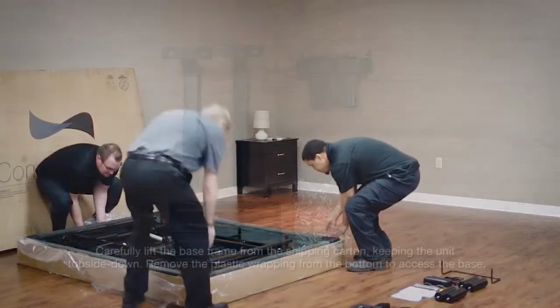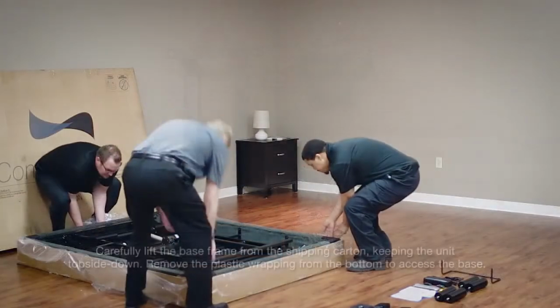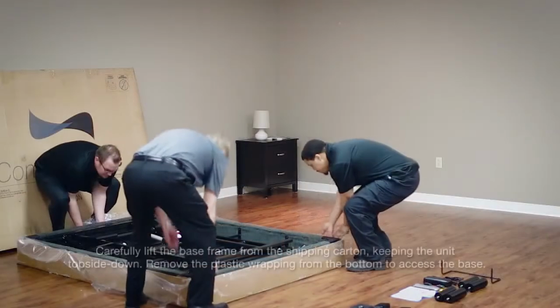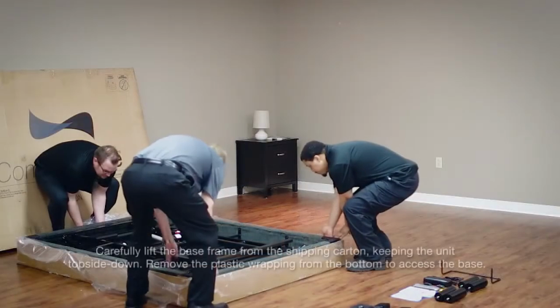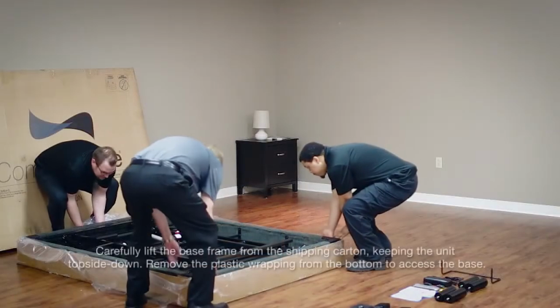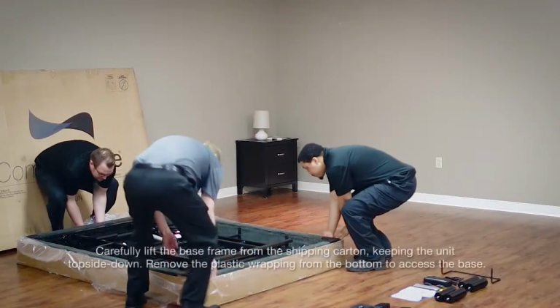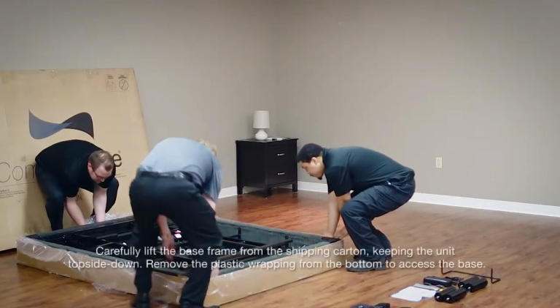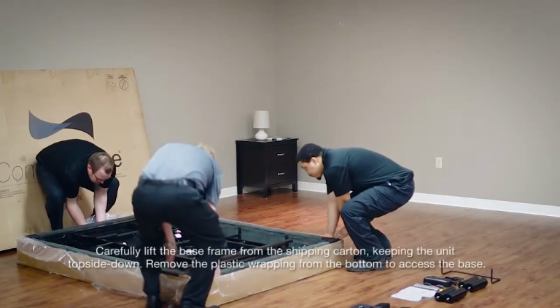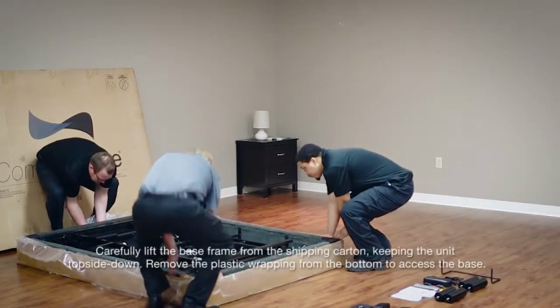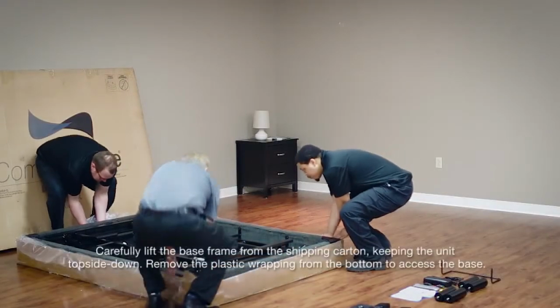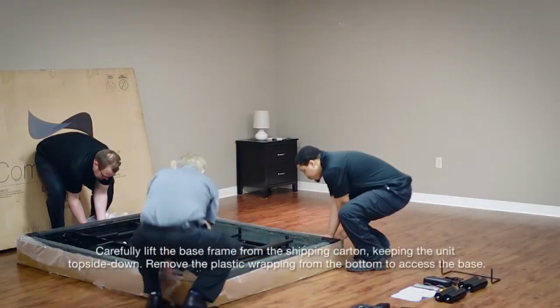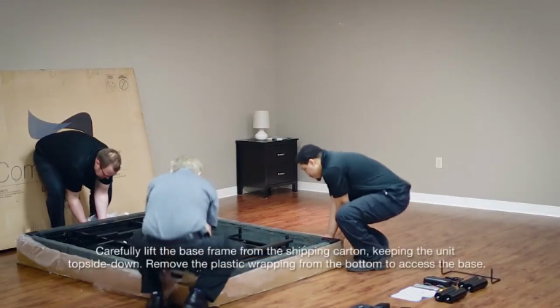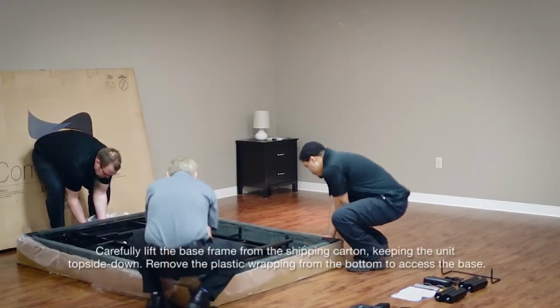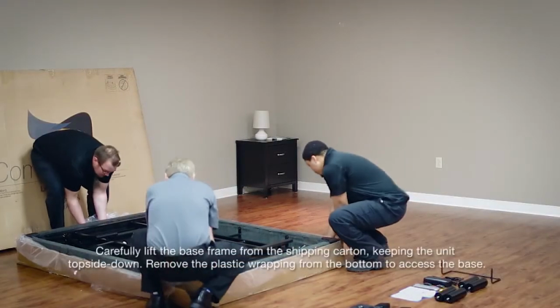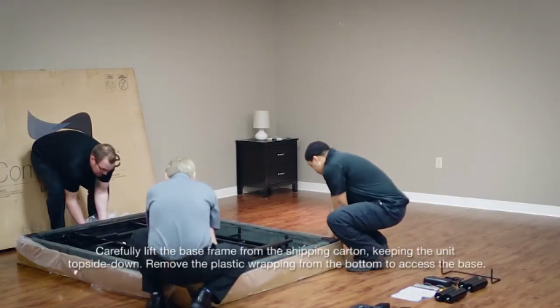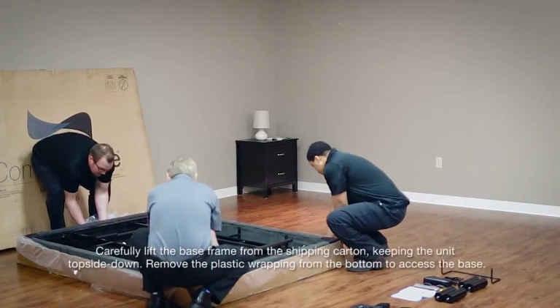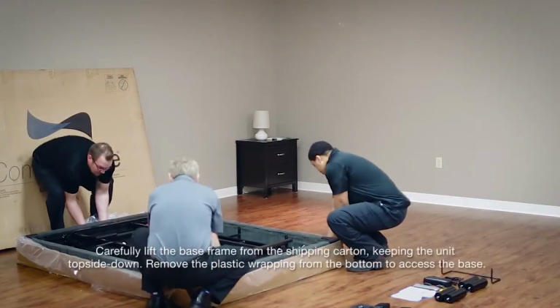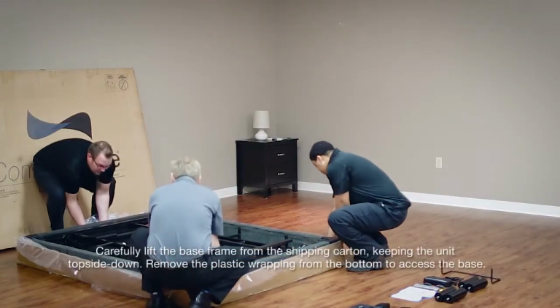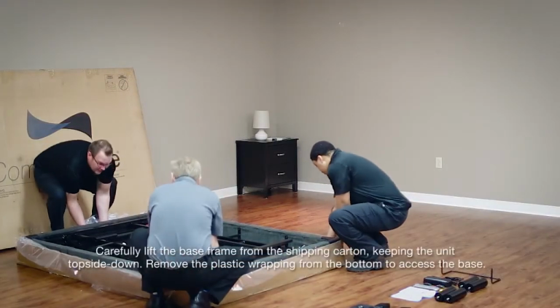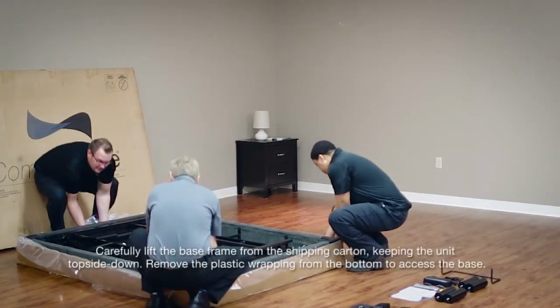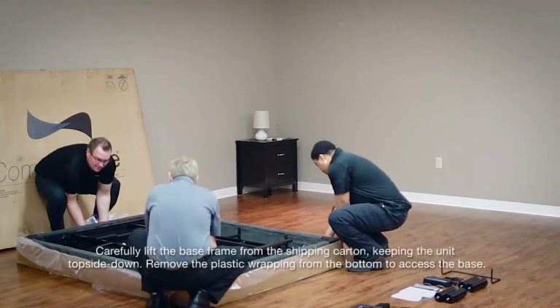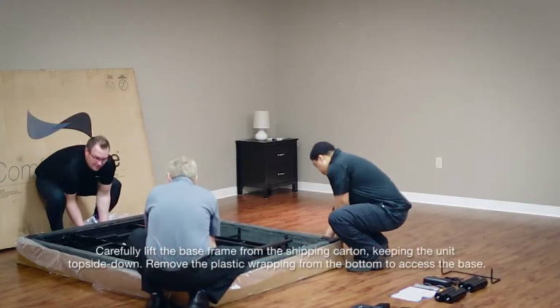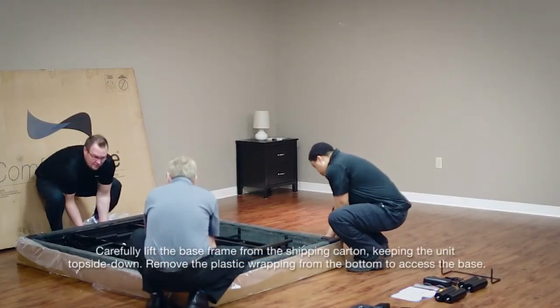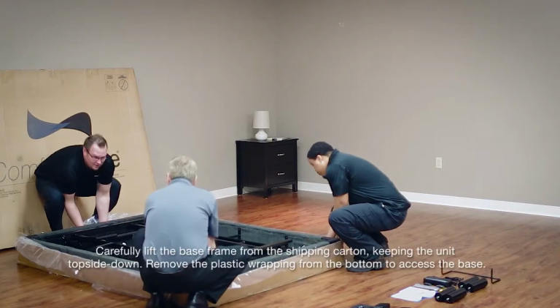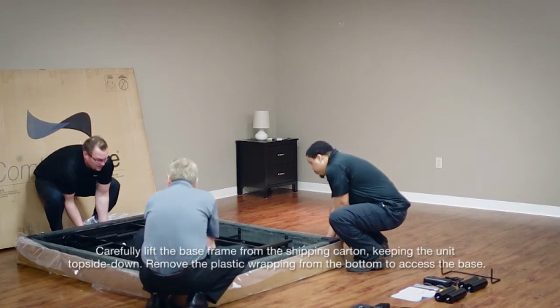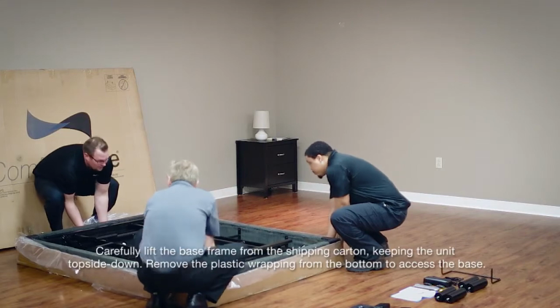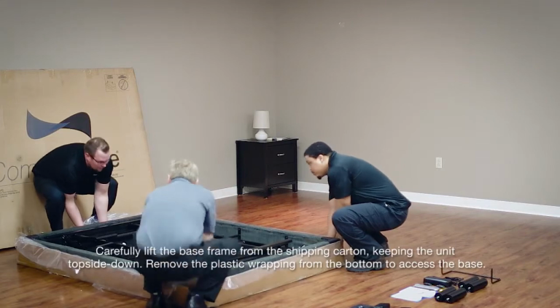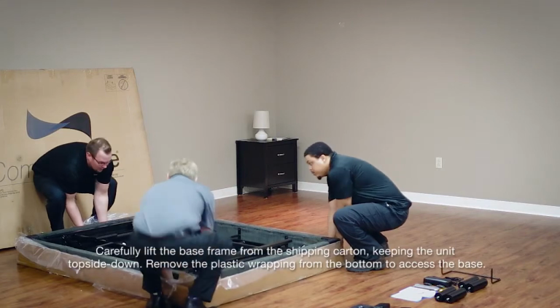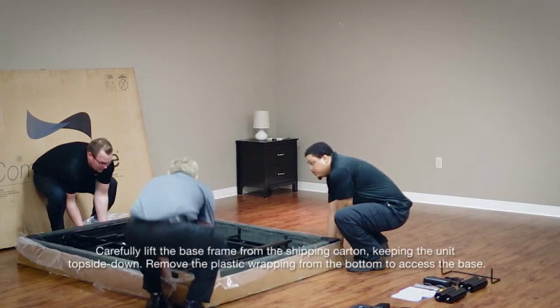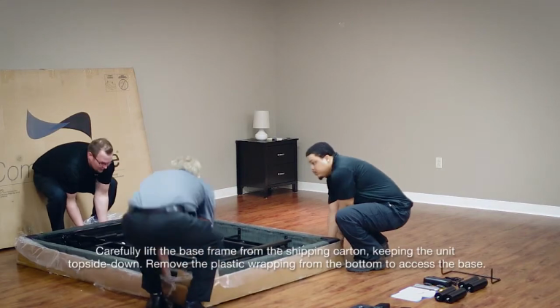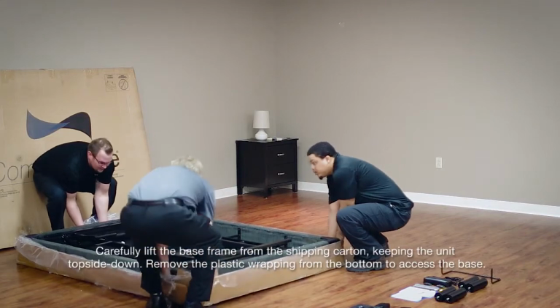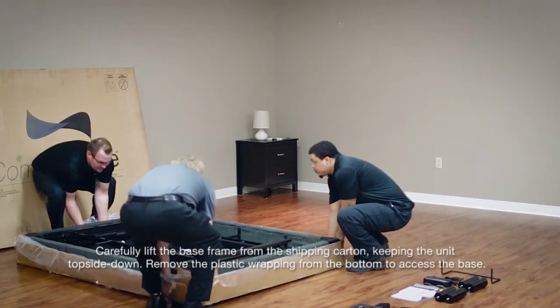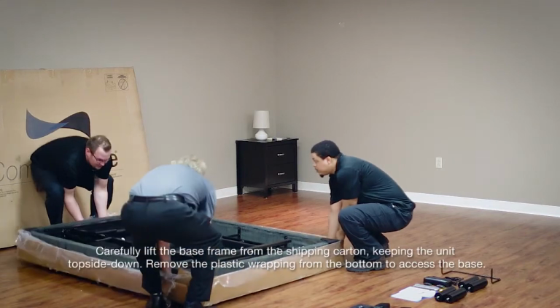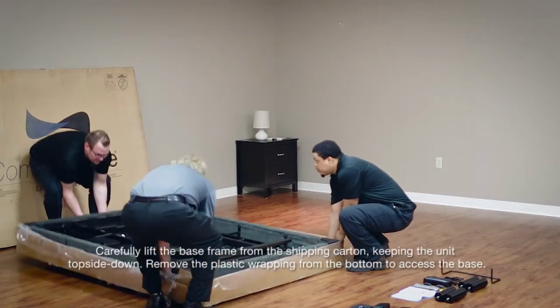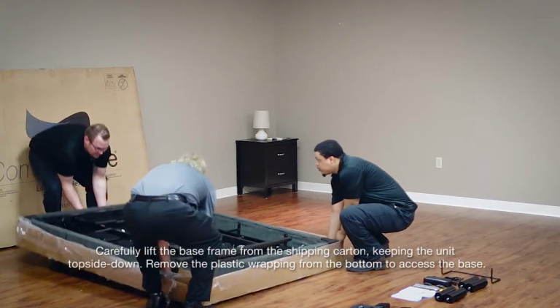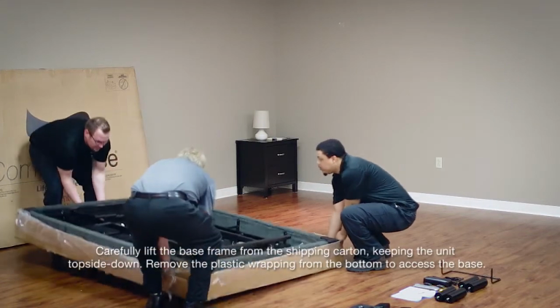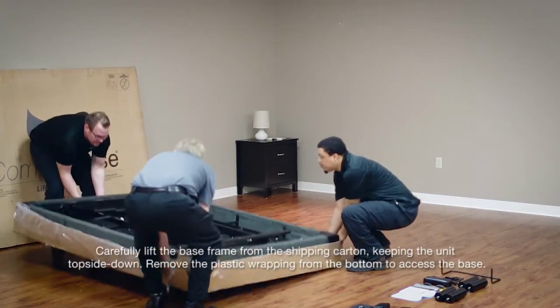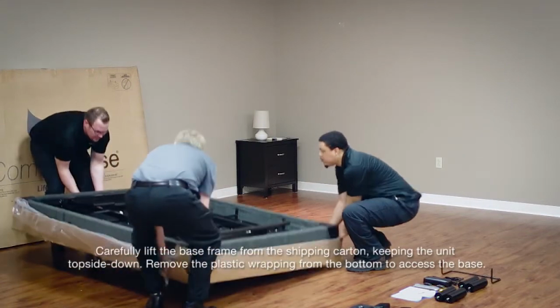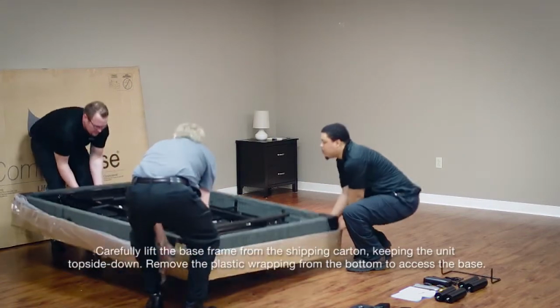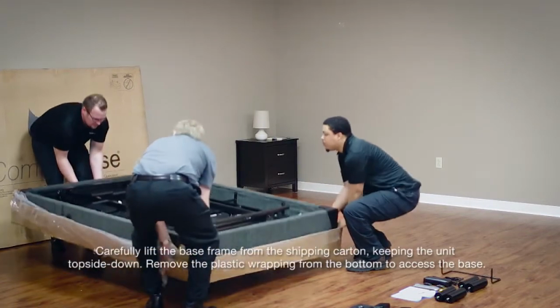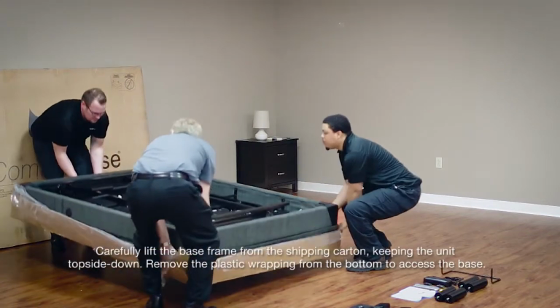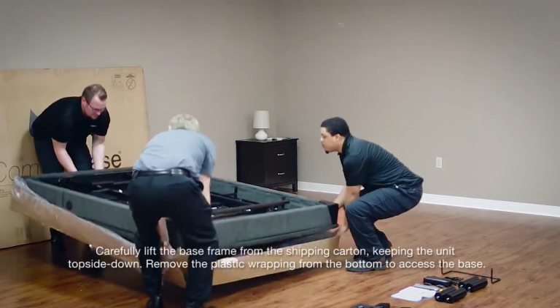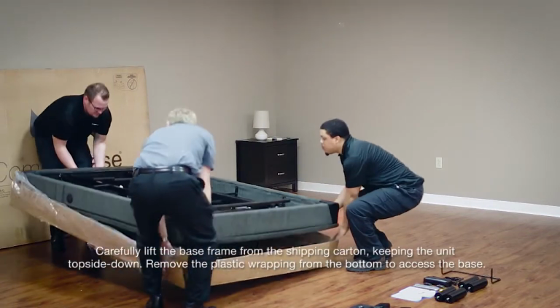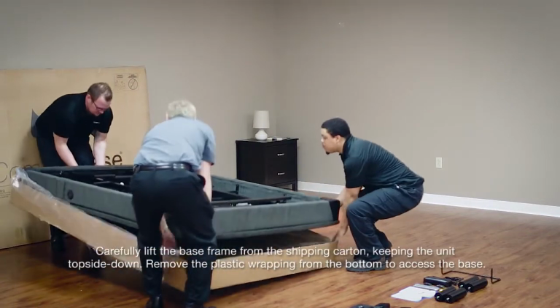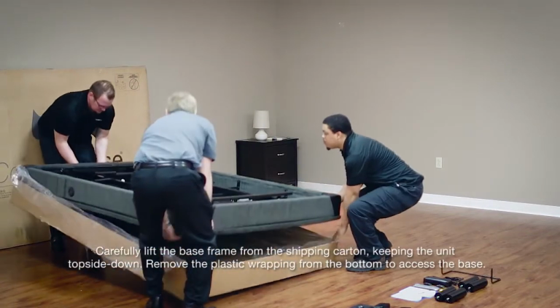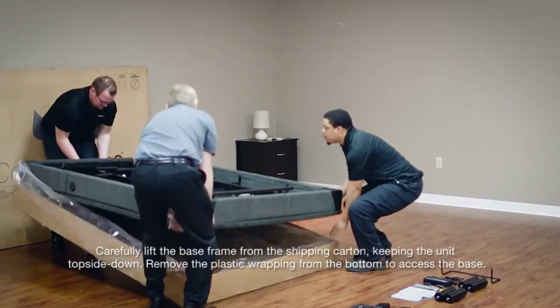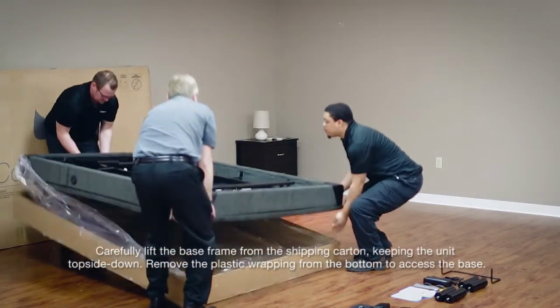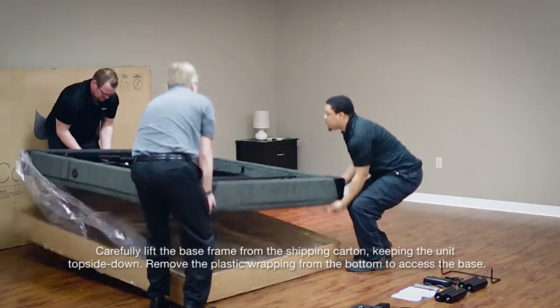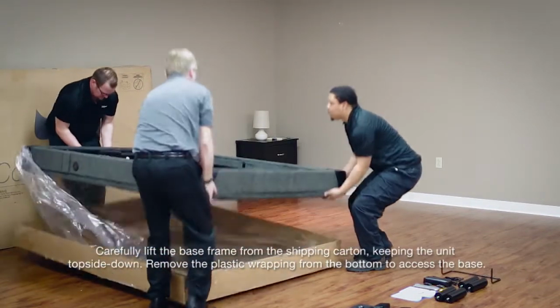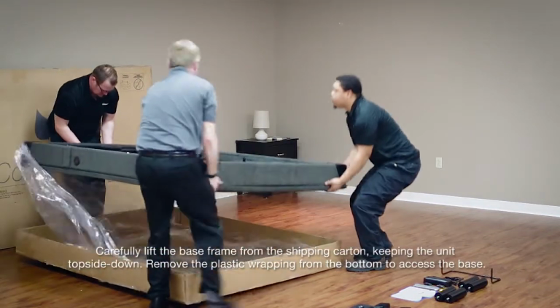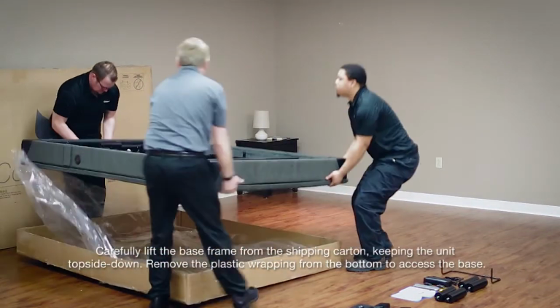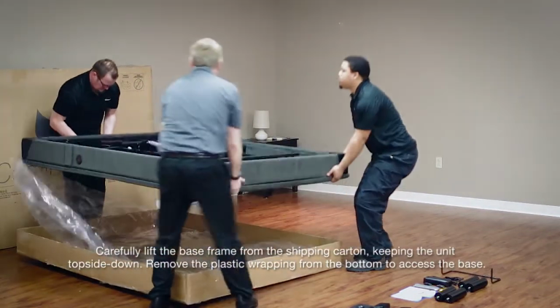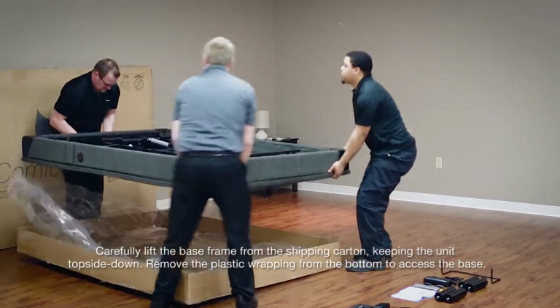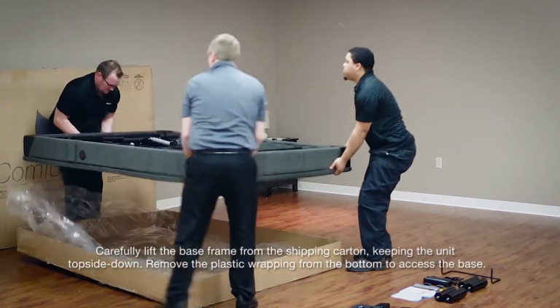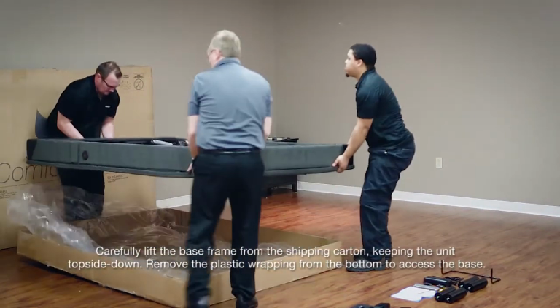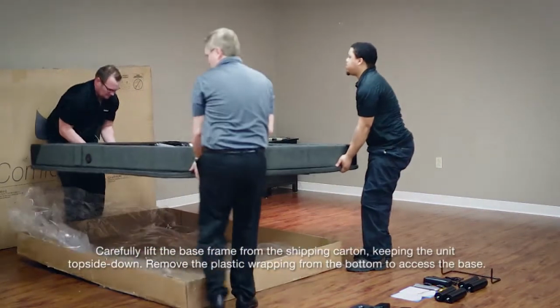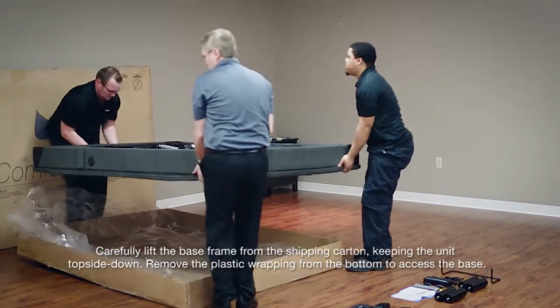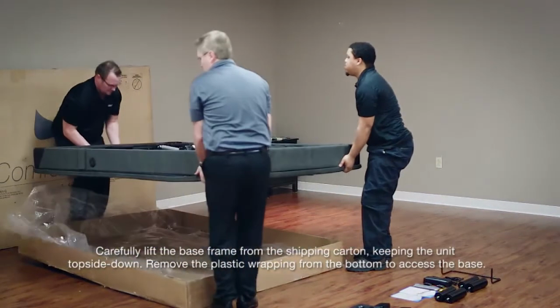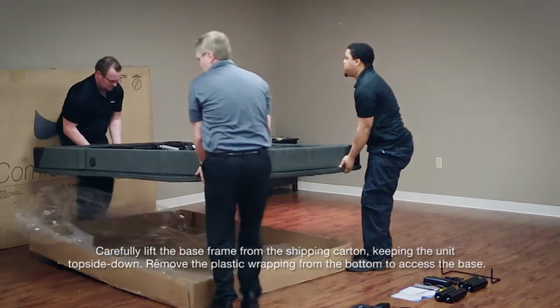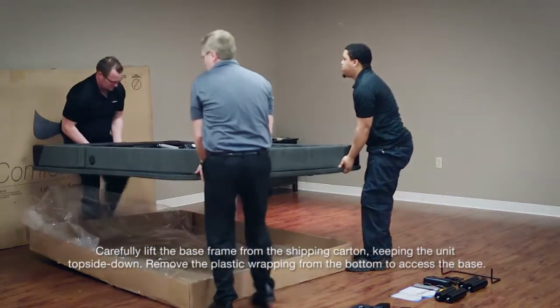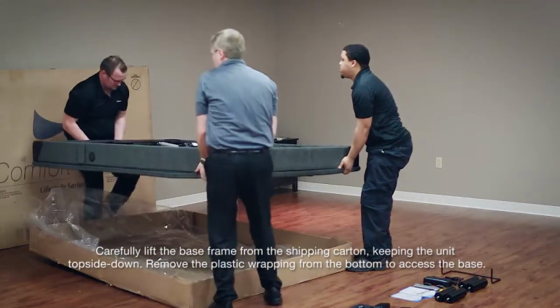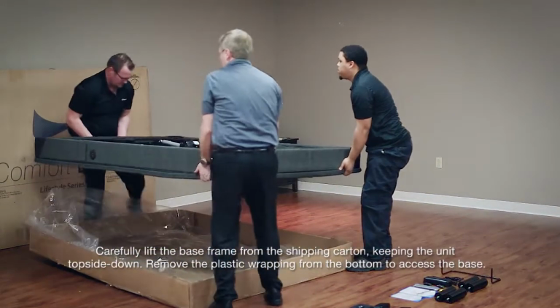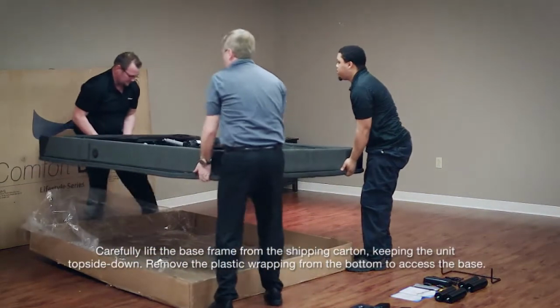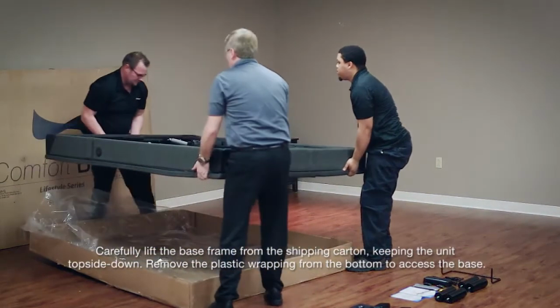Carefully lift the base frame from the shipping carton keeping the unit top side down. Remove the plastic wrapping from the bottom to access the base.